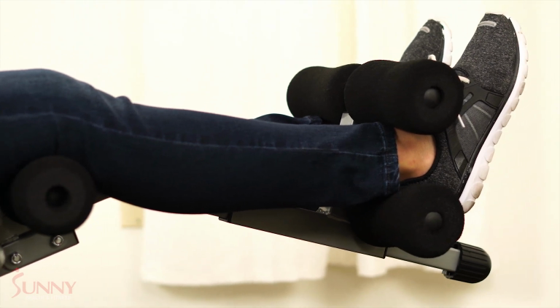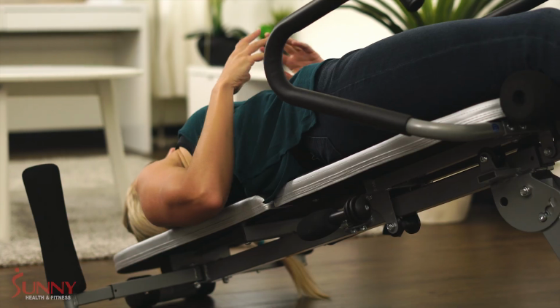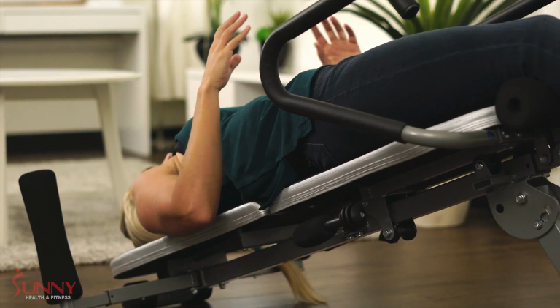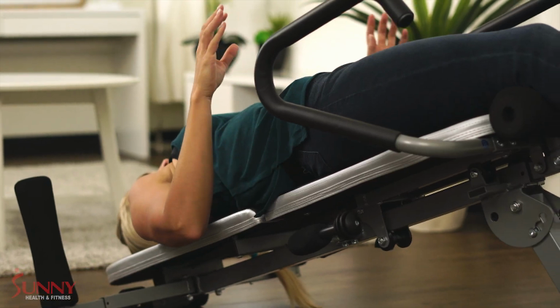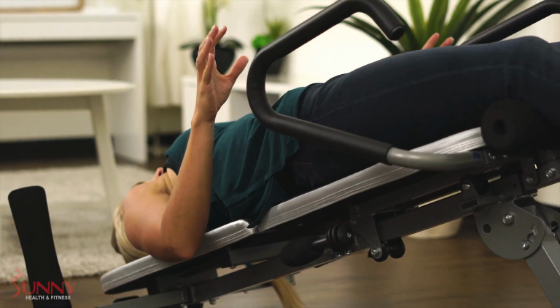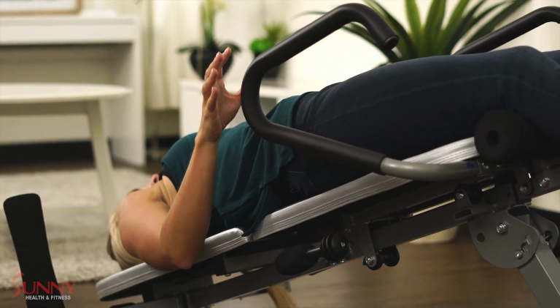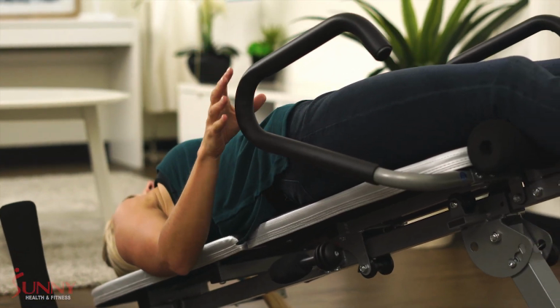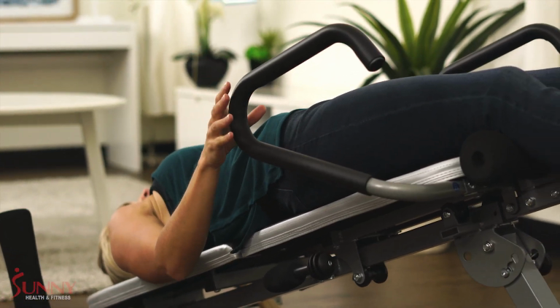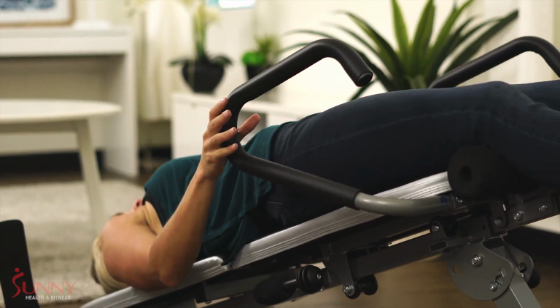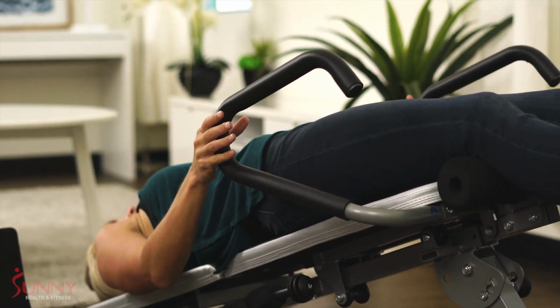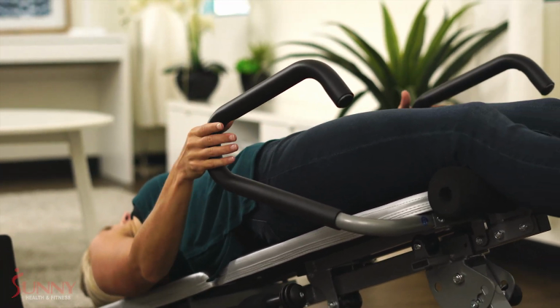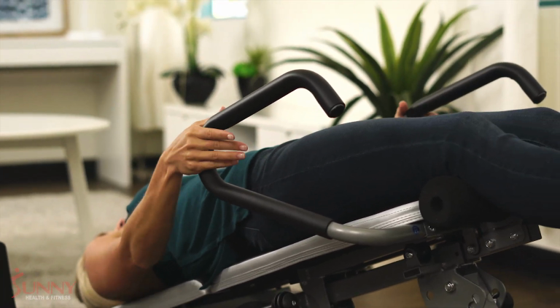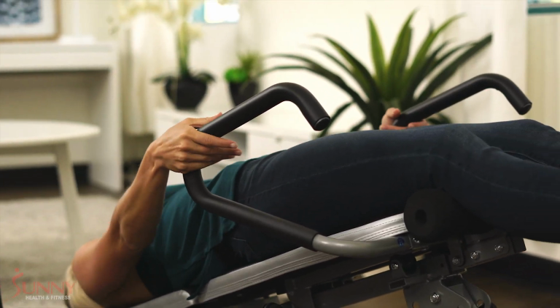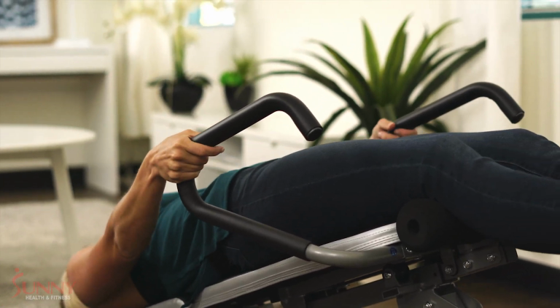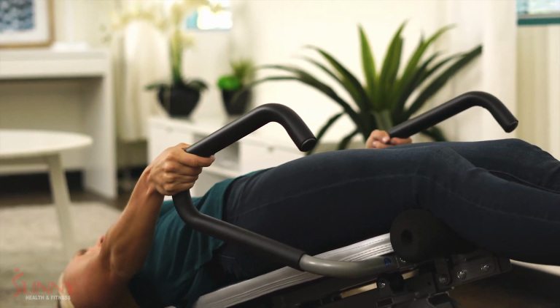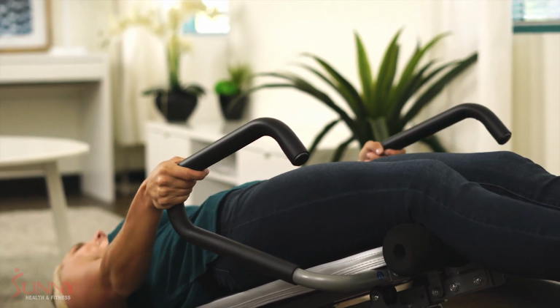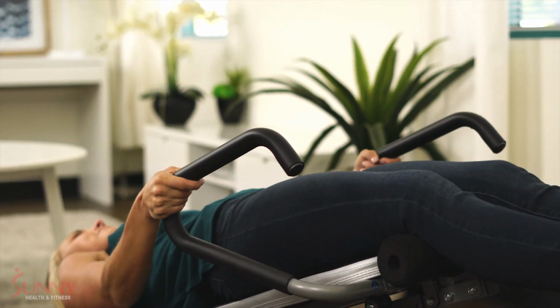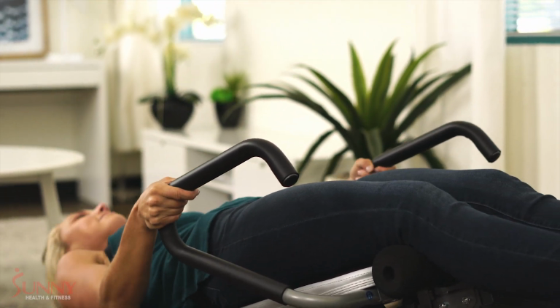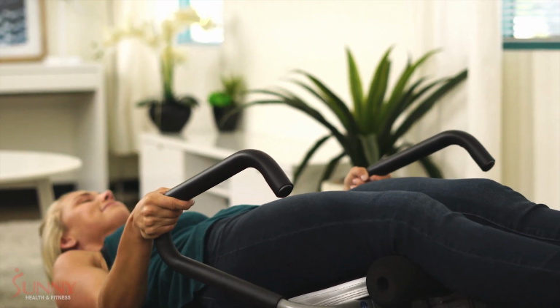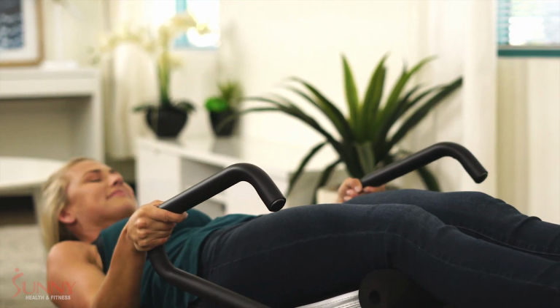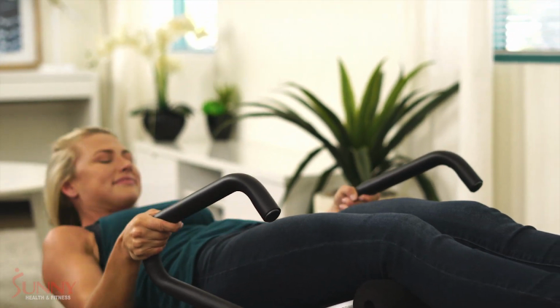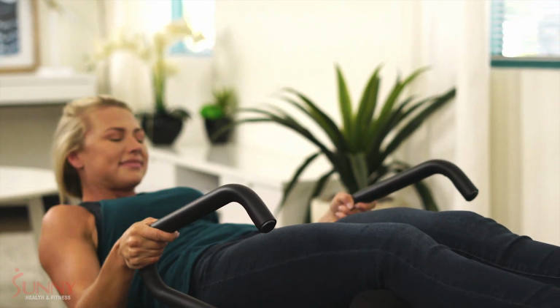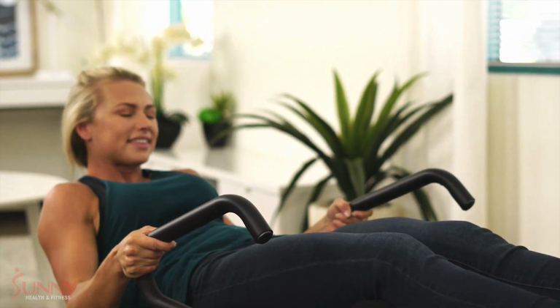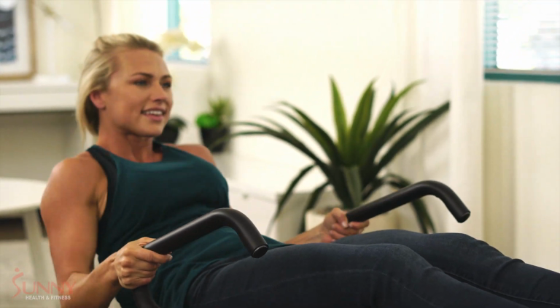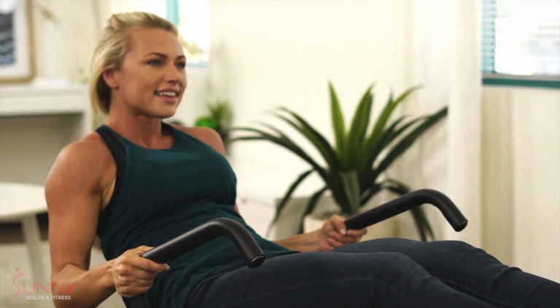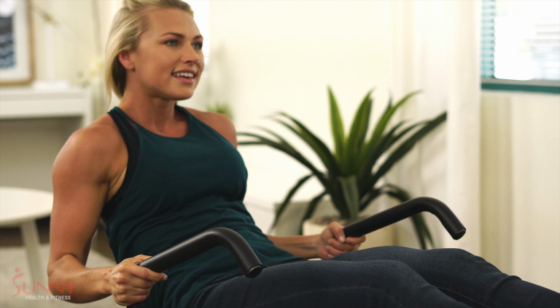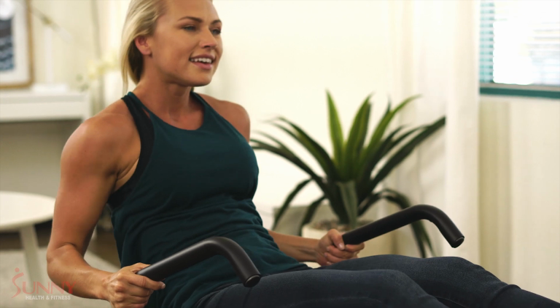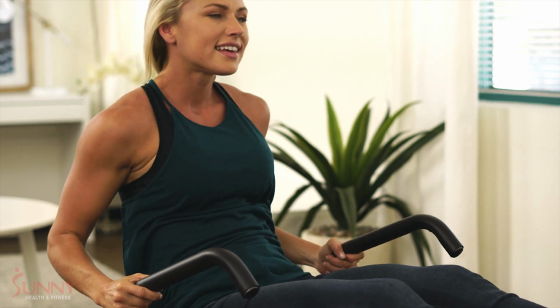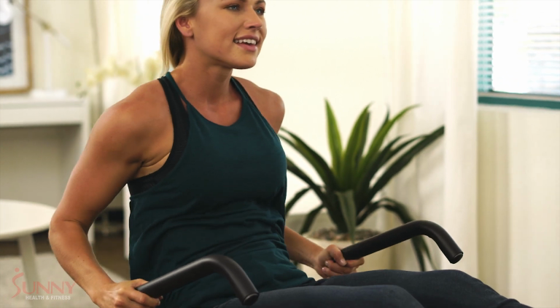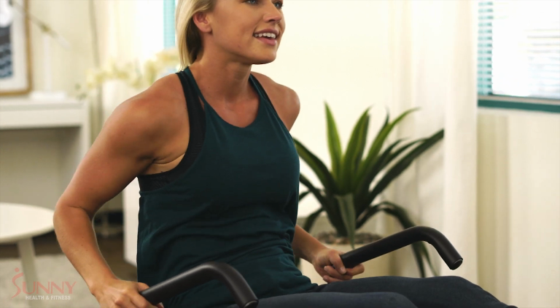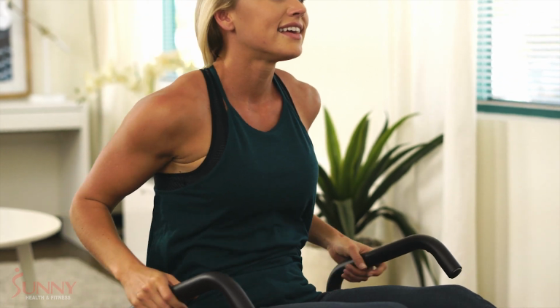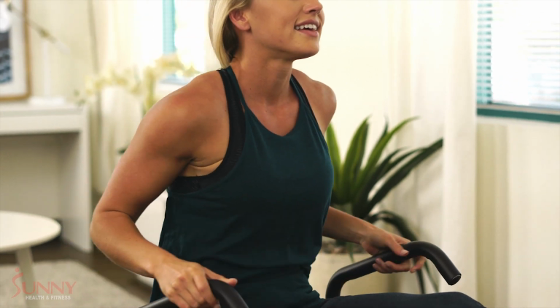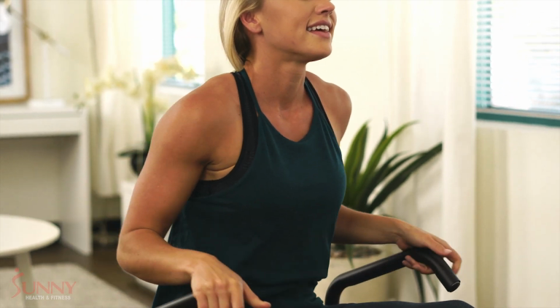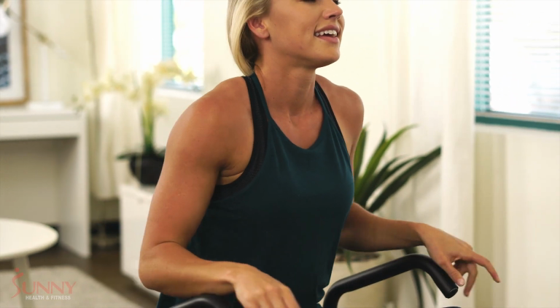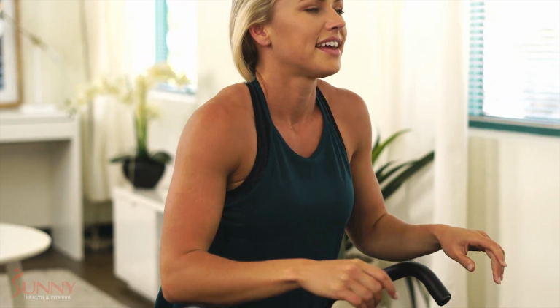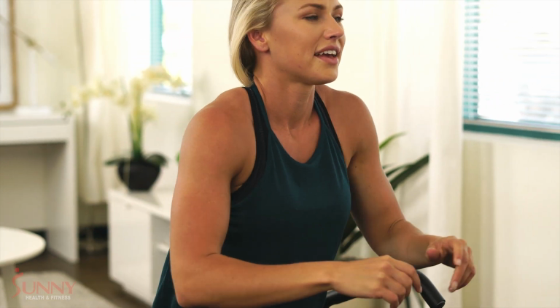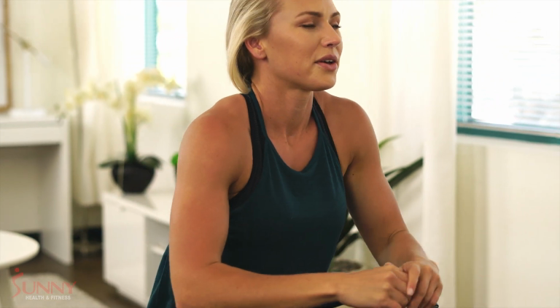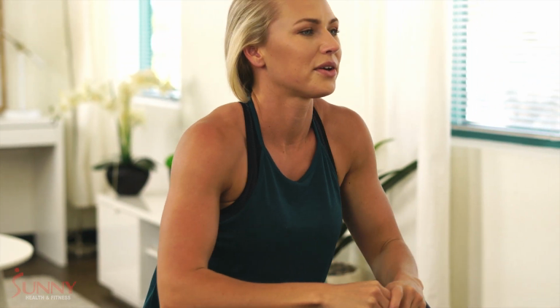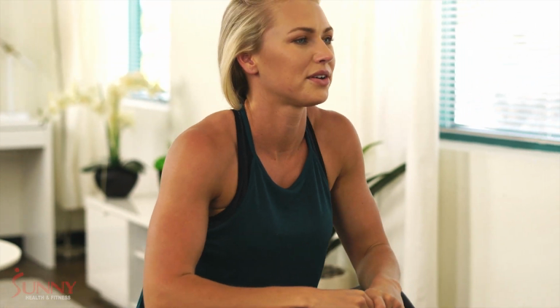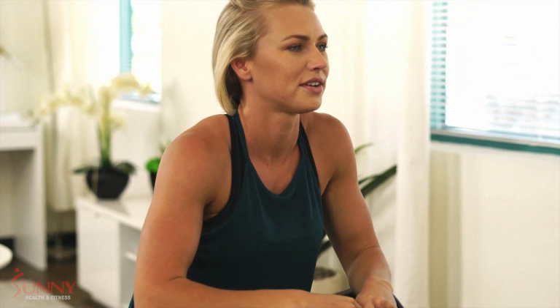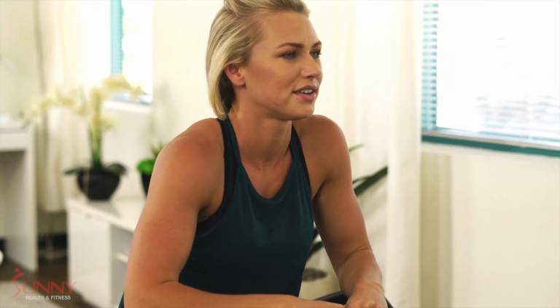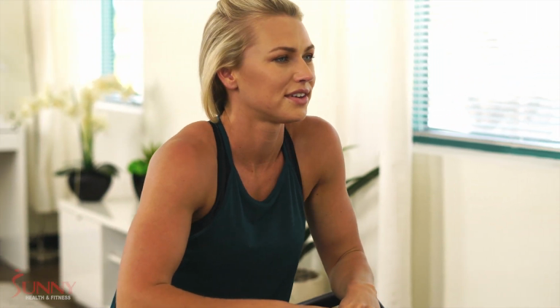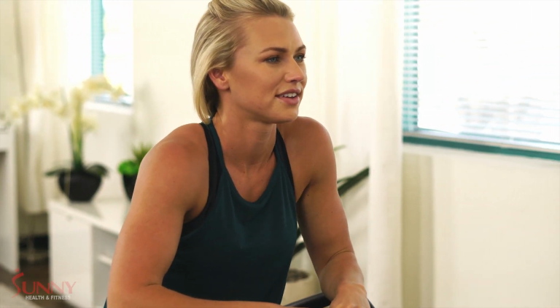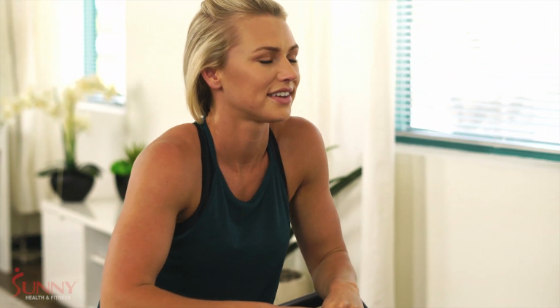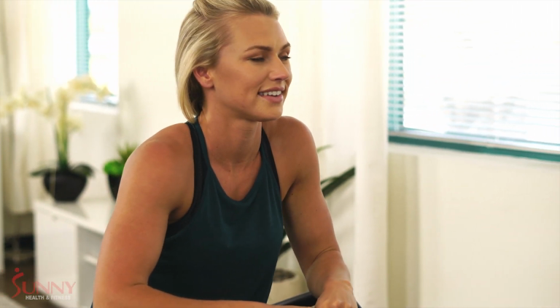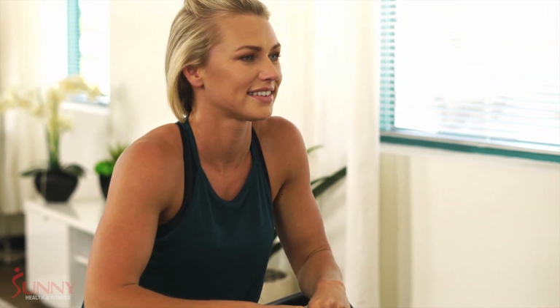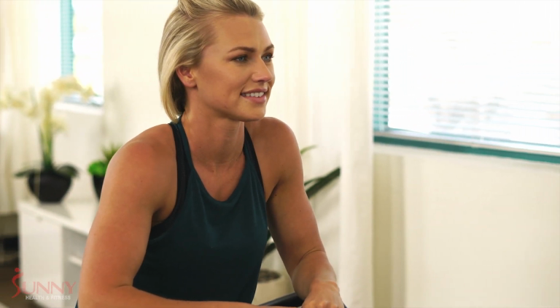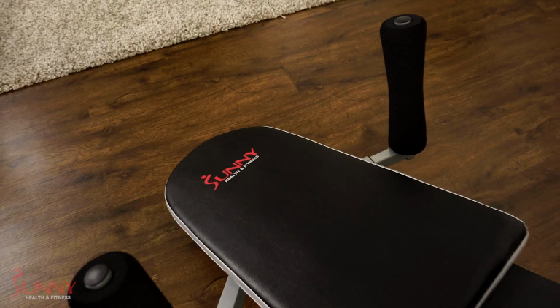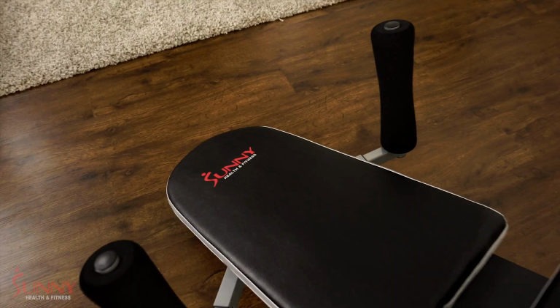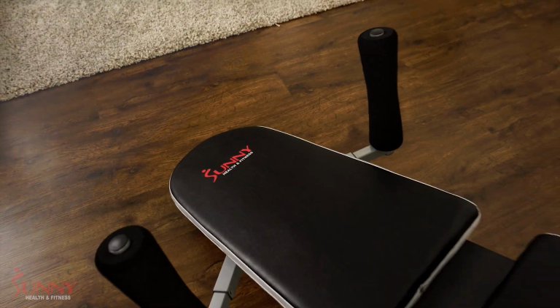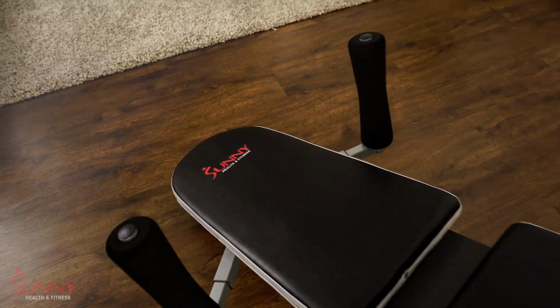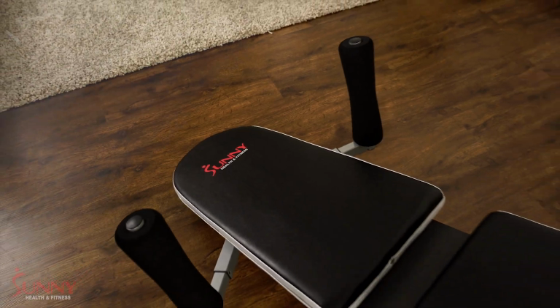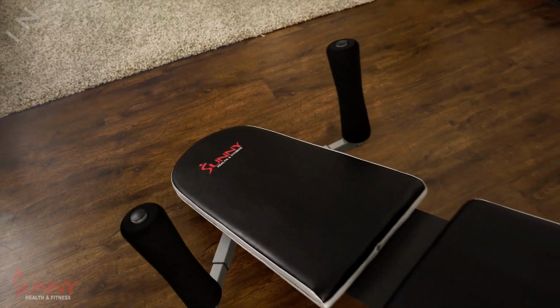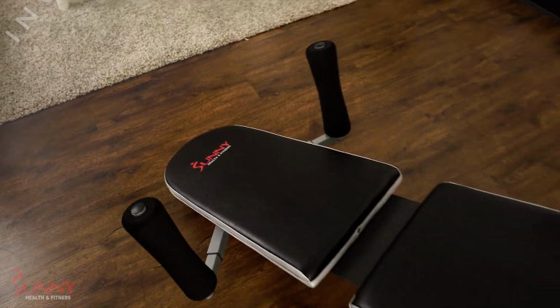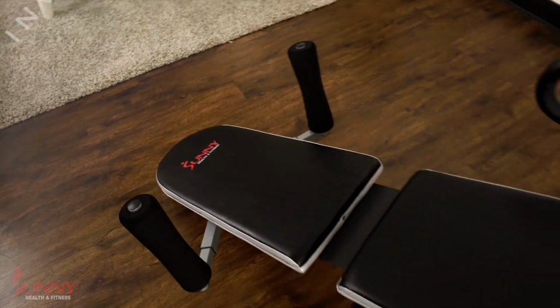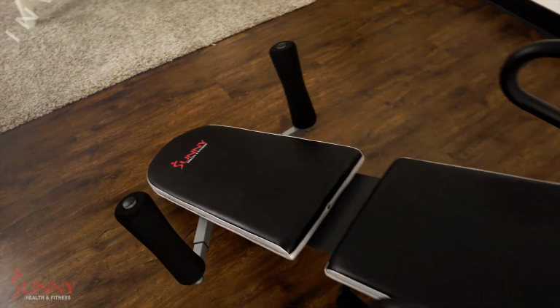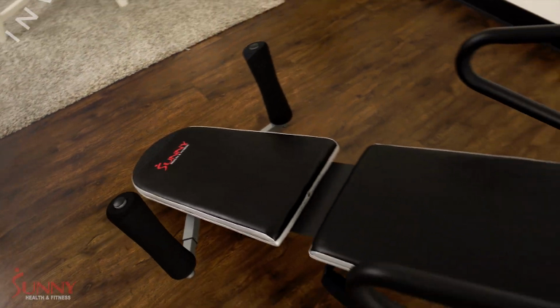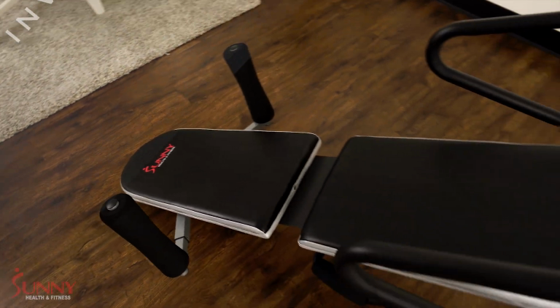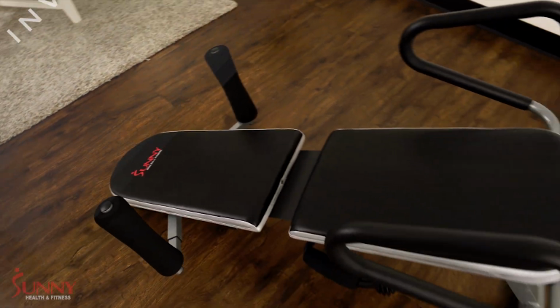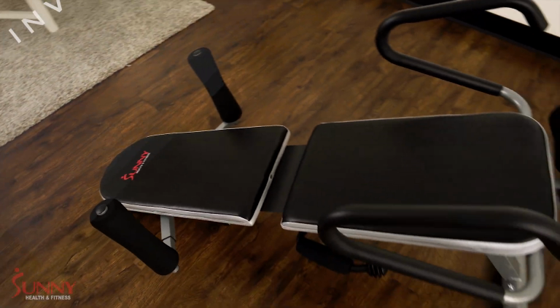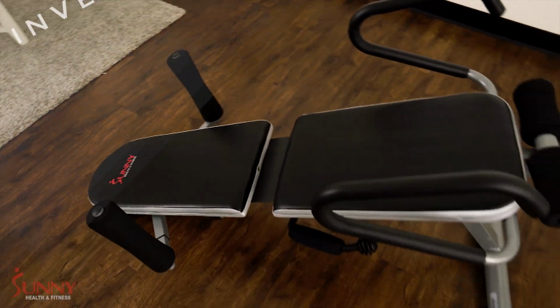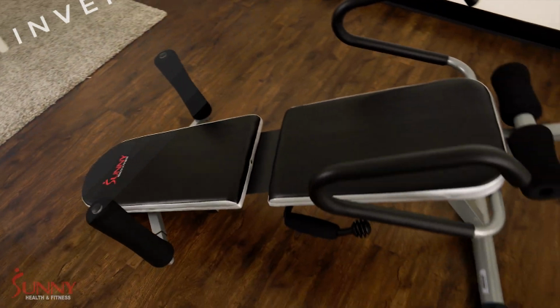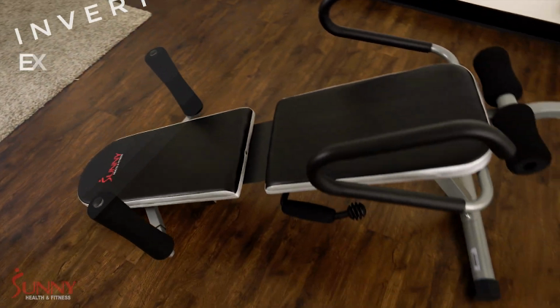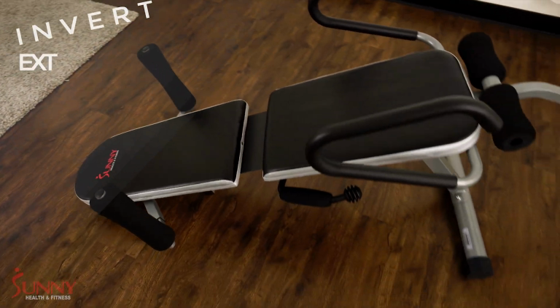Grab the handrails, pull yourself up gently, and start feeling the relief today with the Invert, Extend and Go.